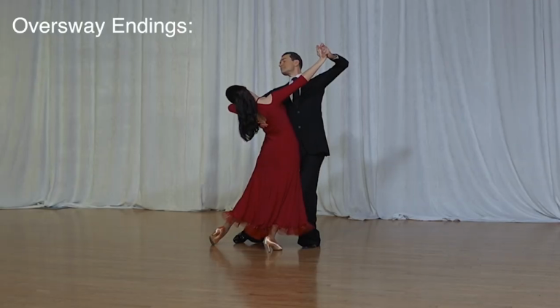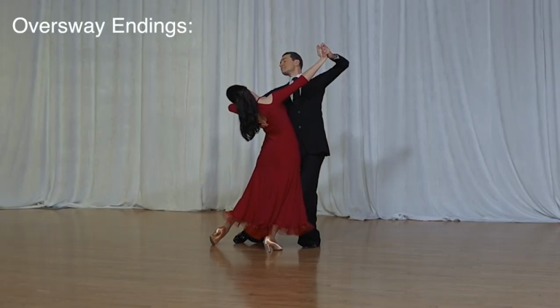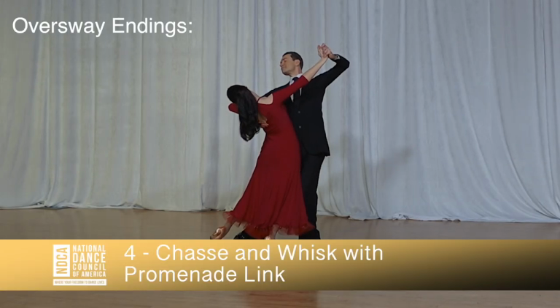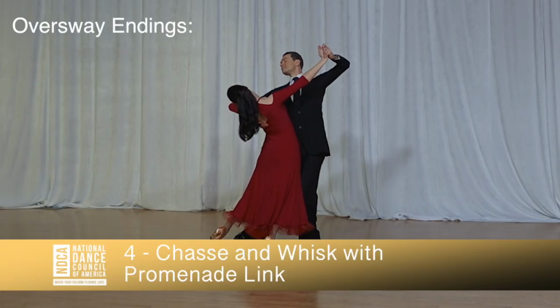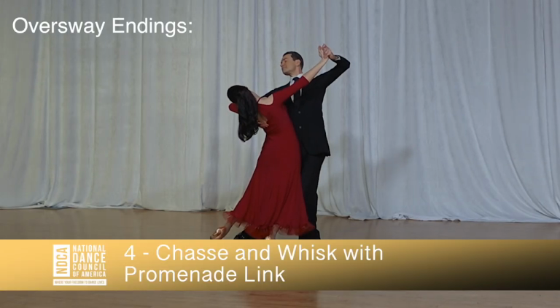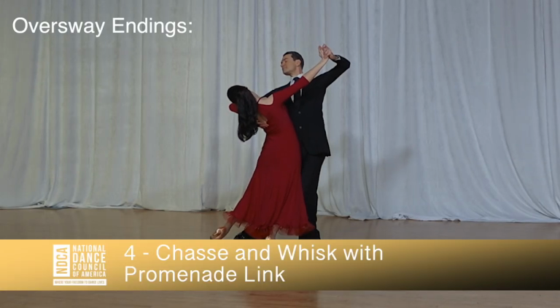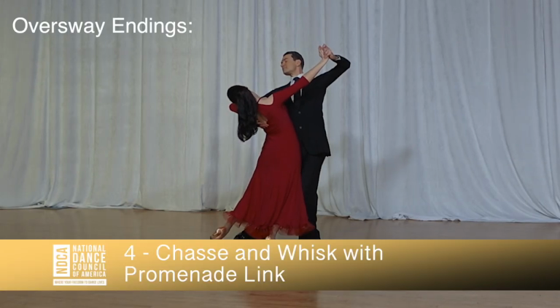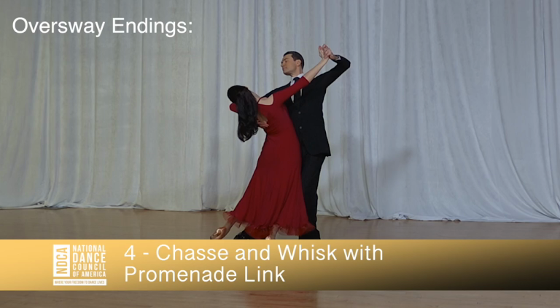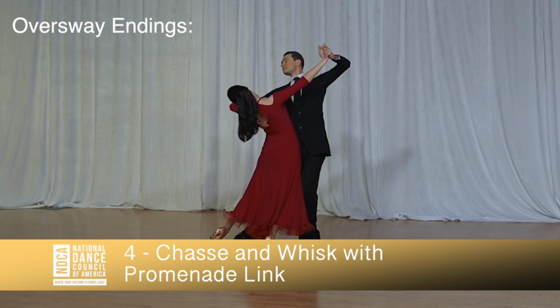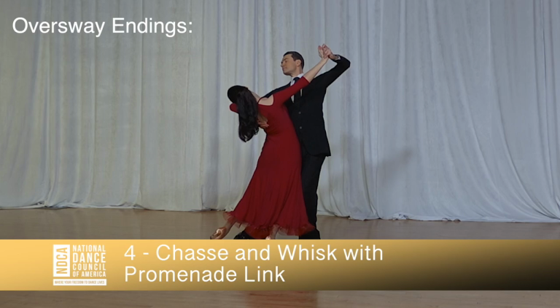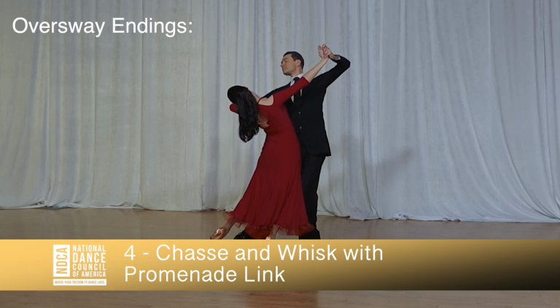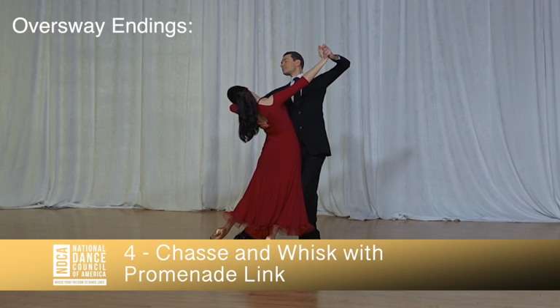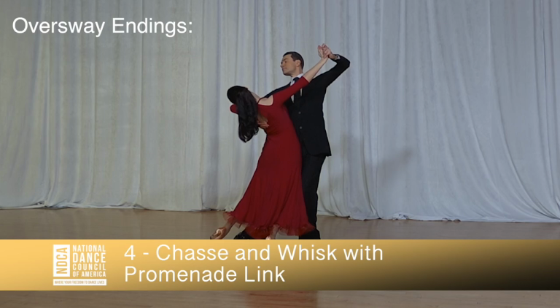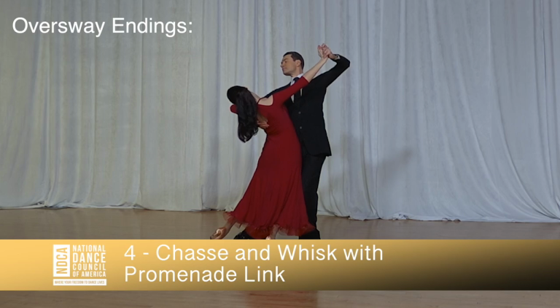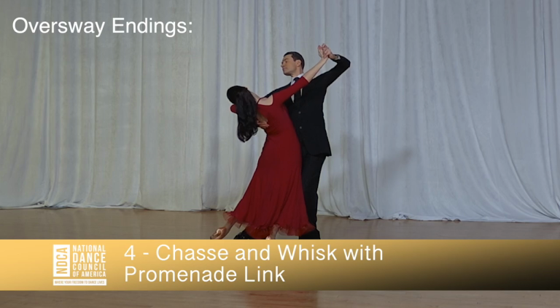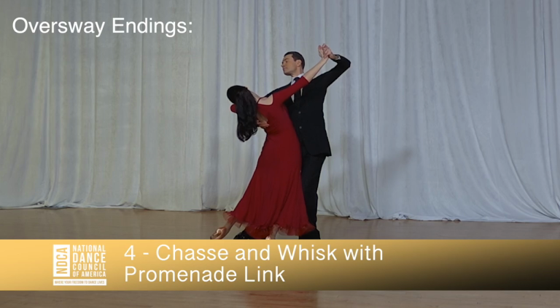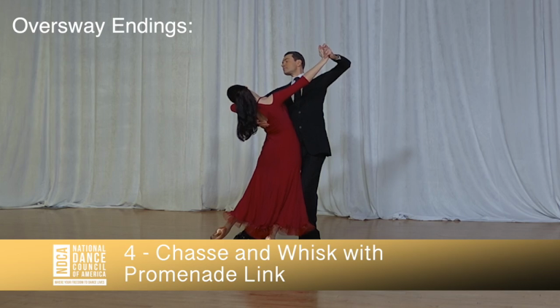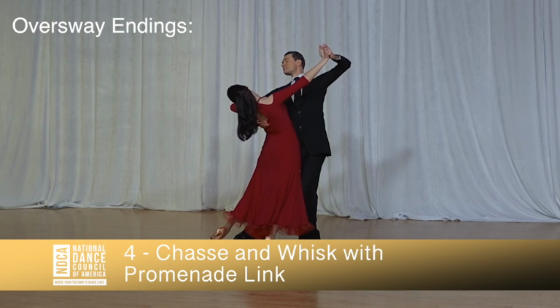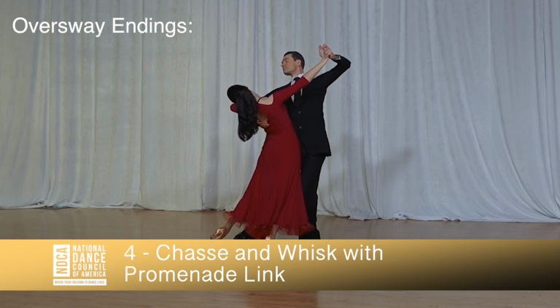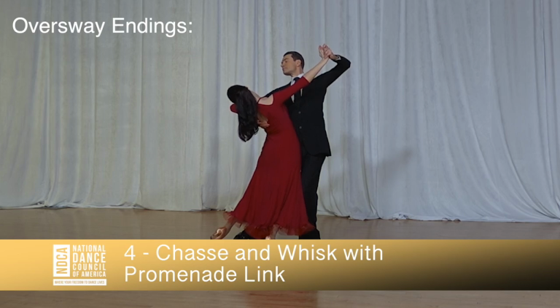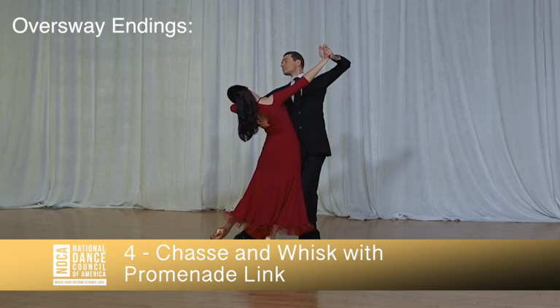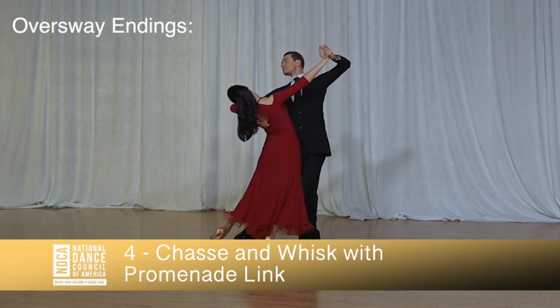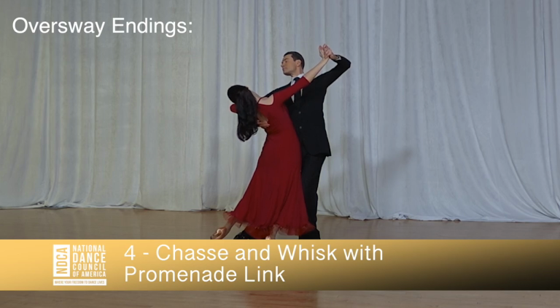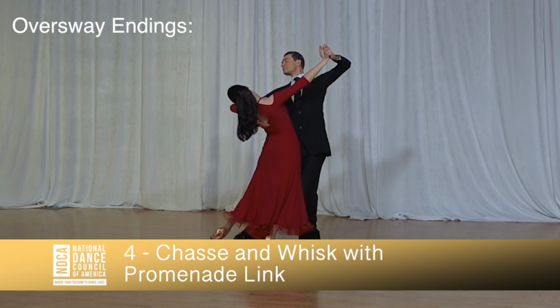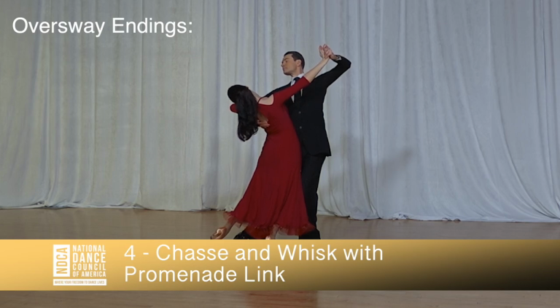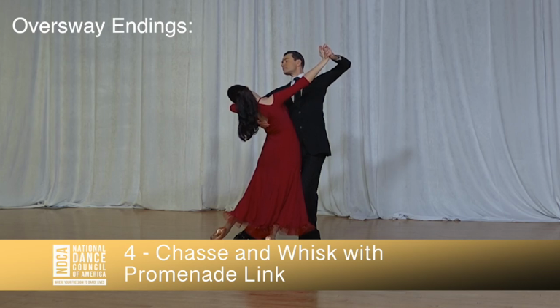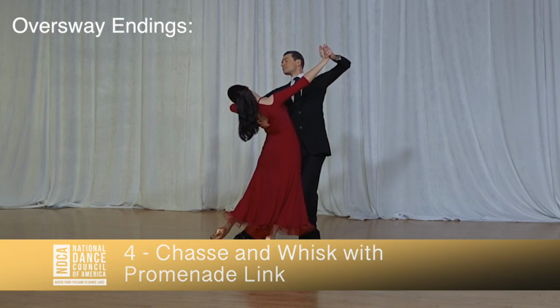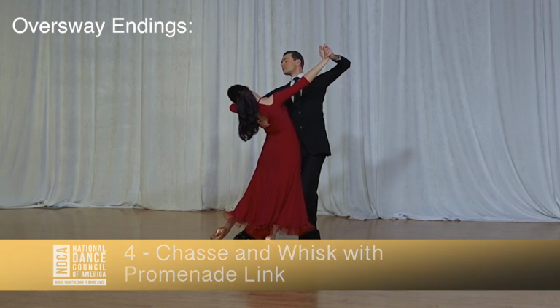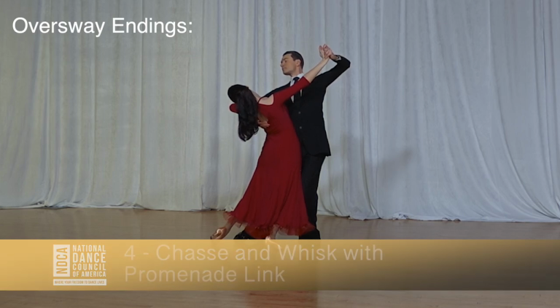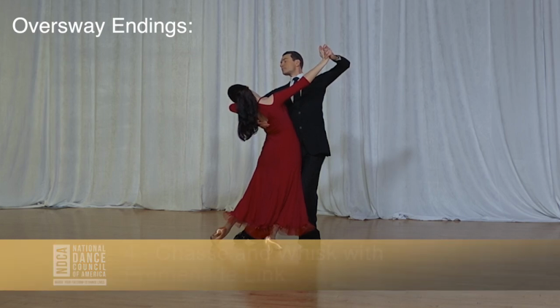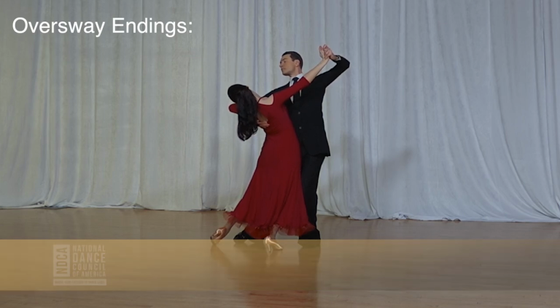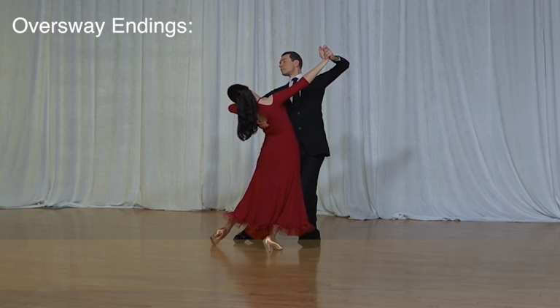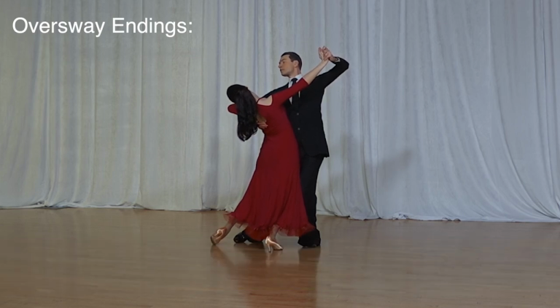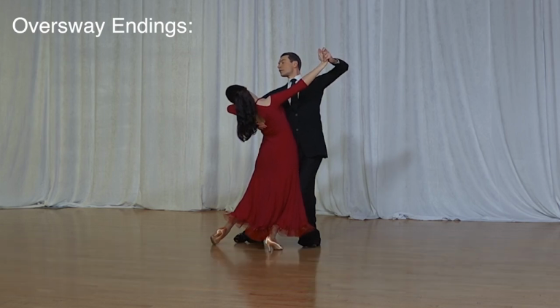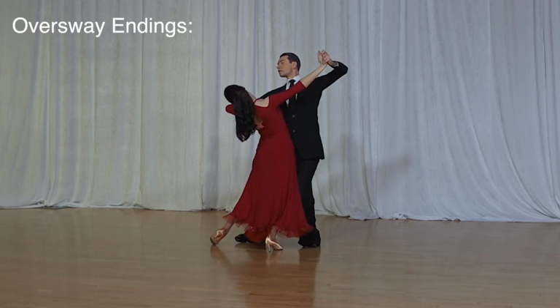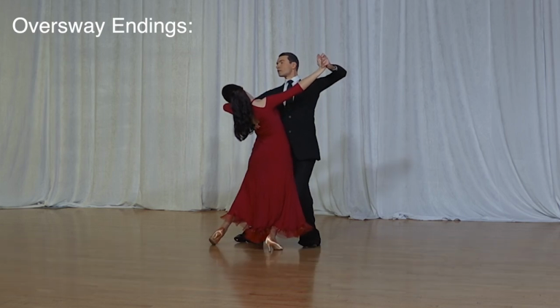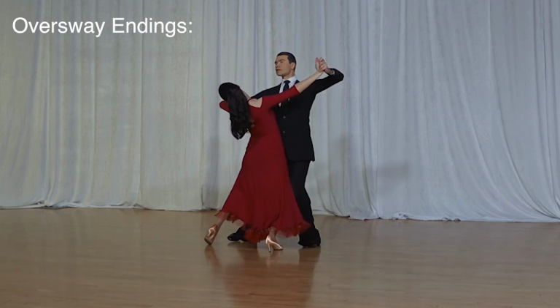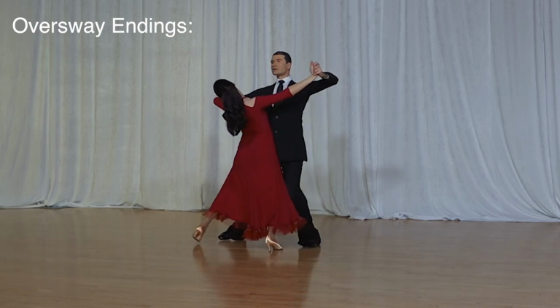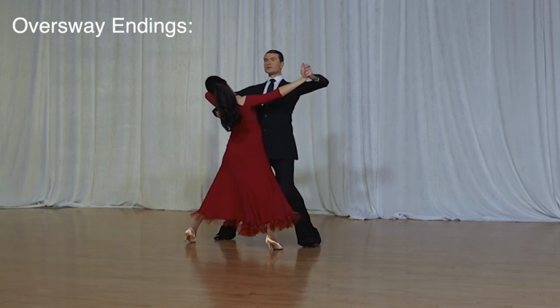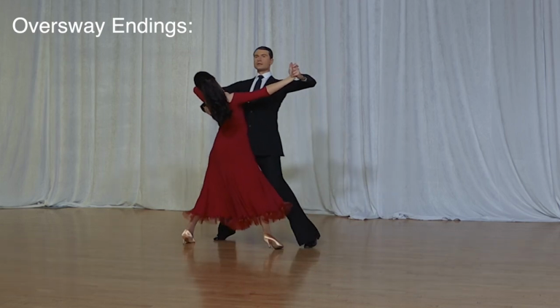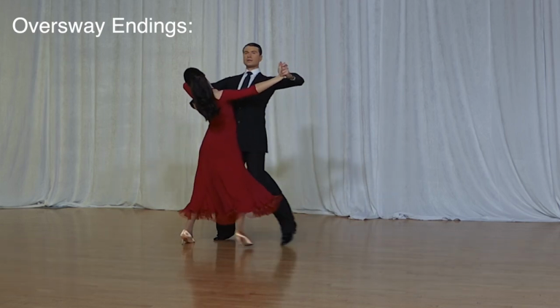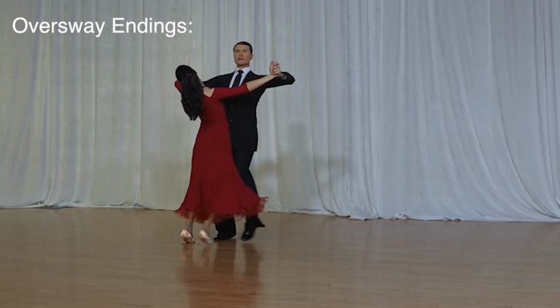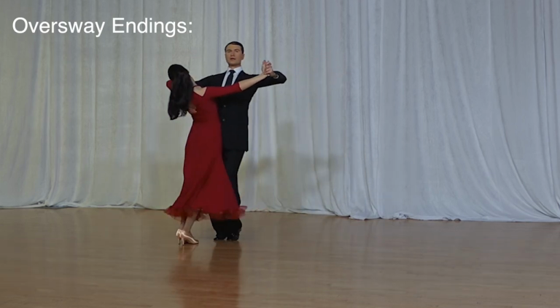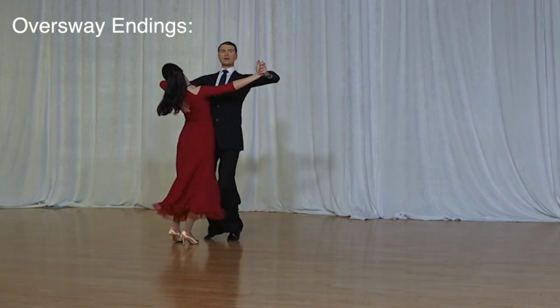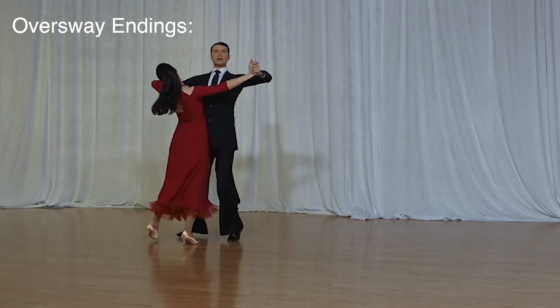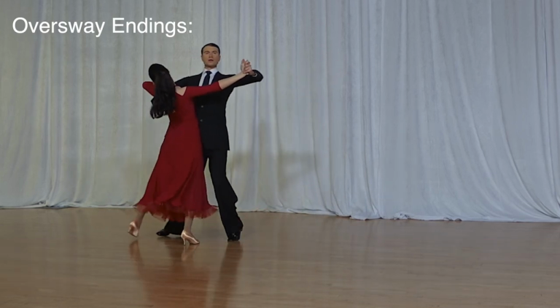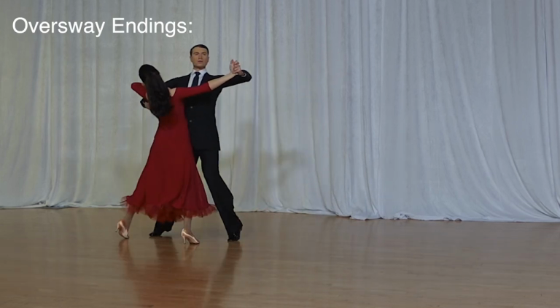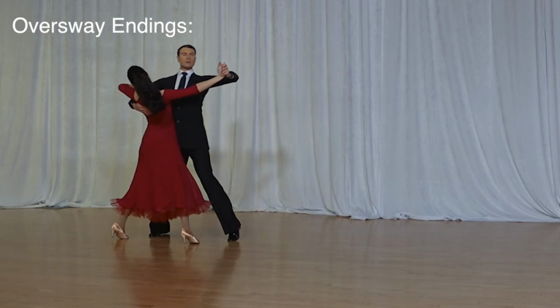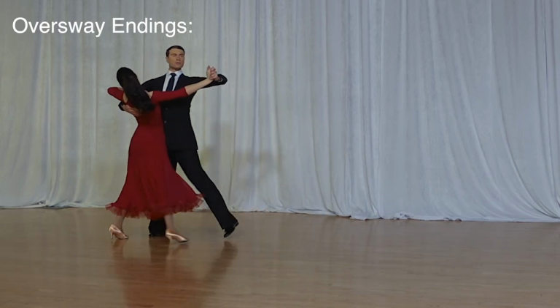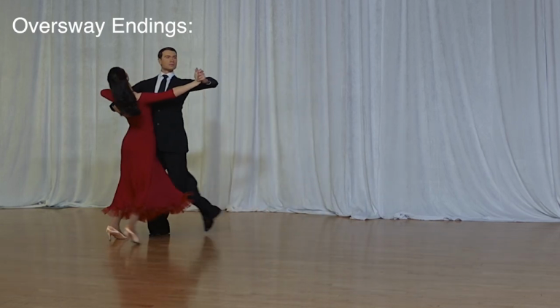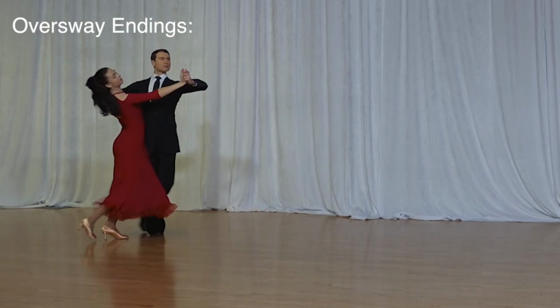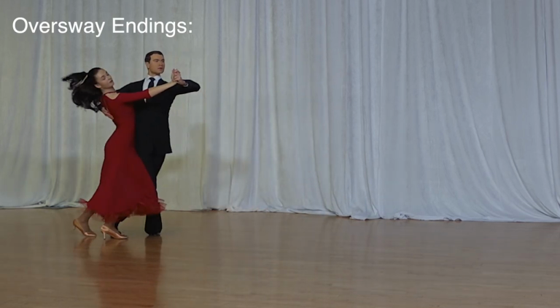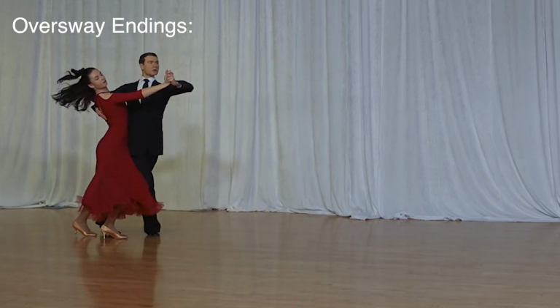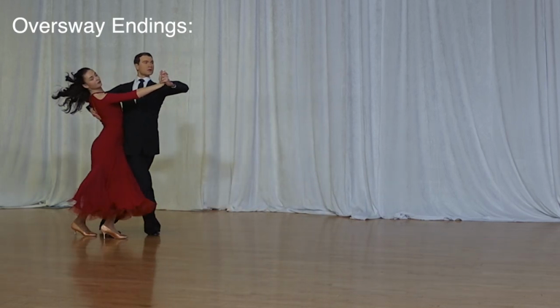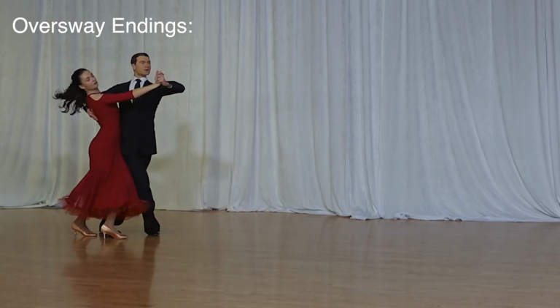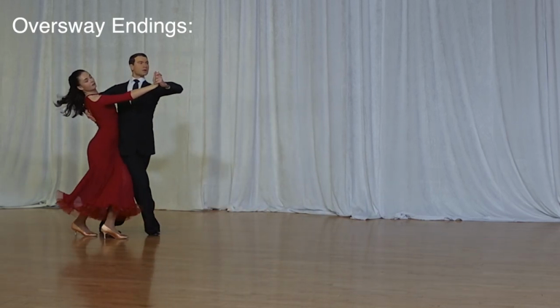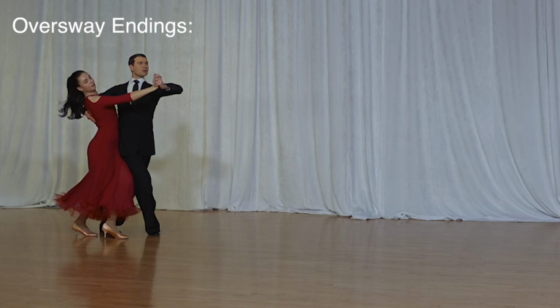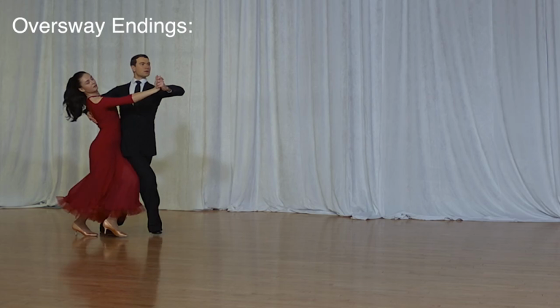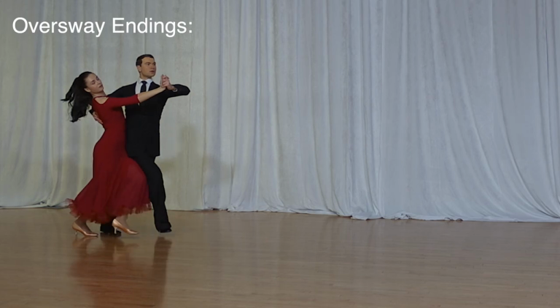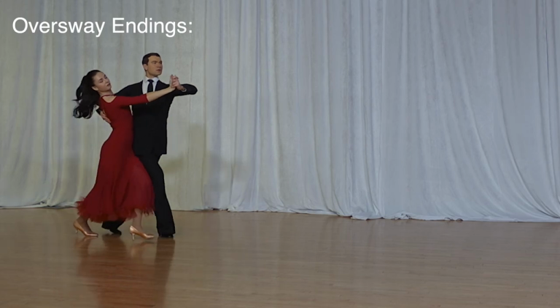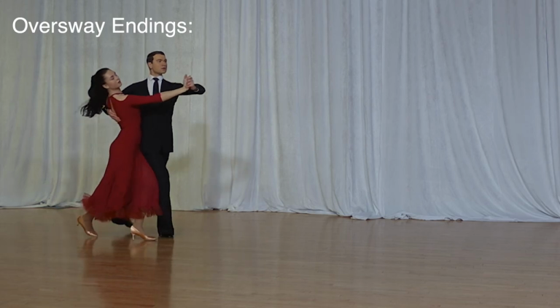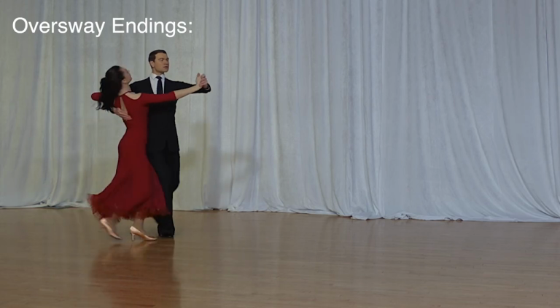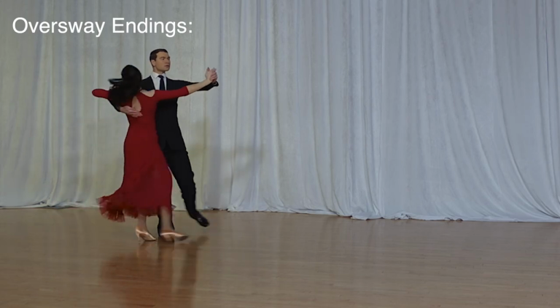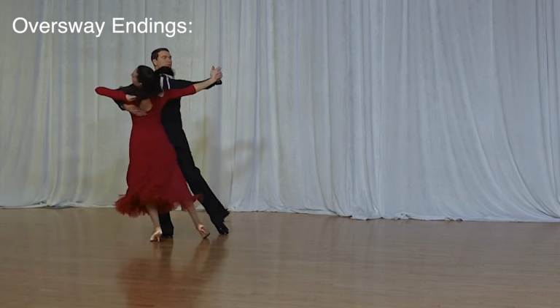Chasse and whisk with promenade link: quick and quick, quick, quick, slow.